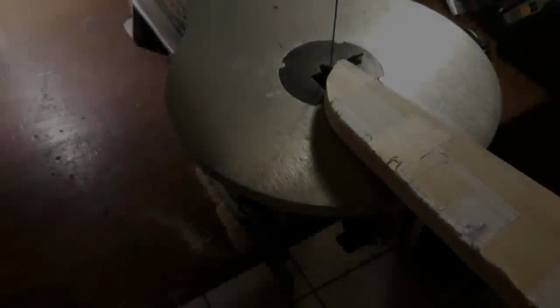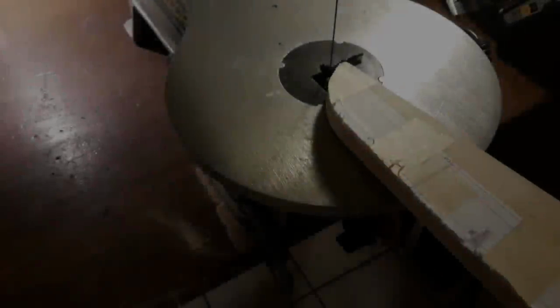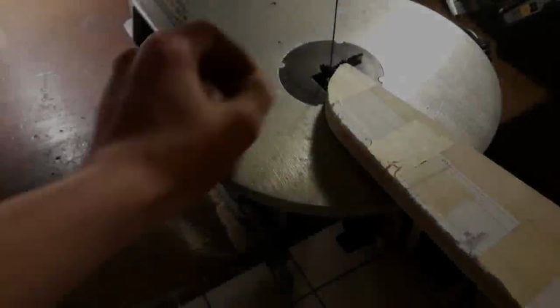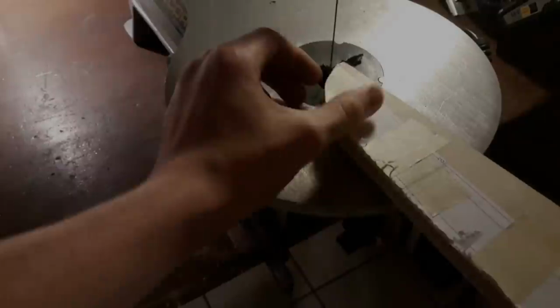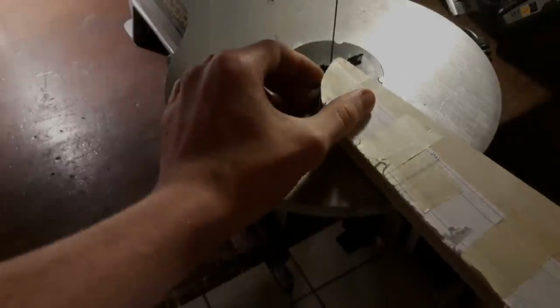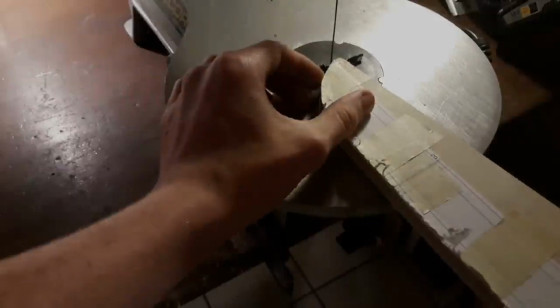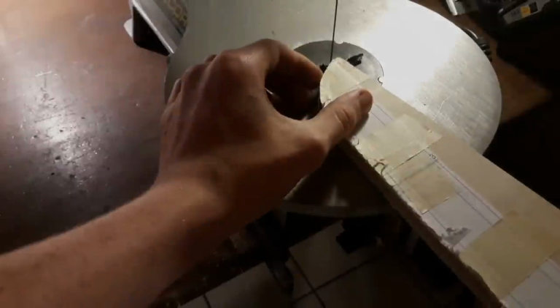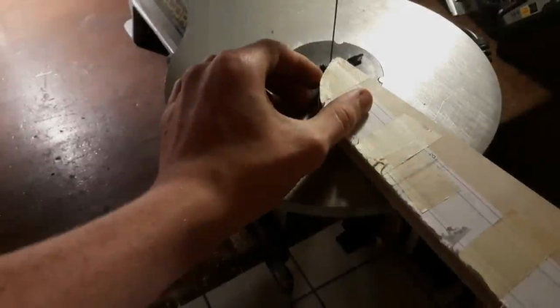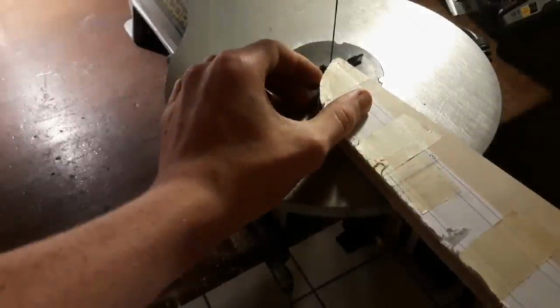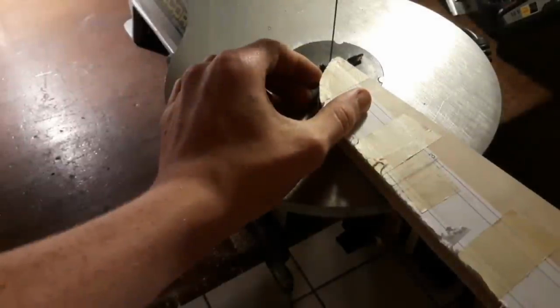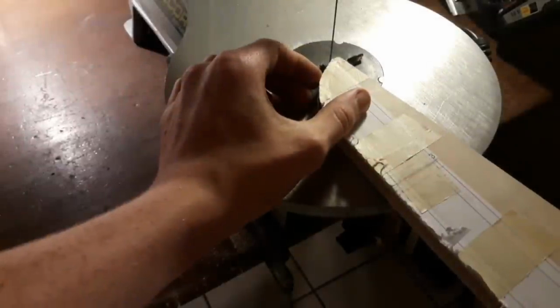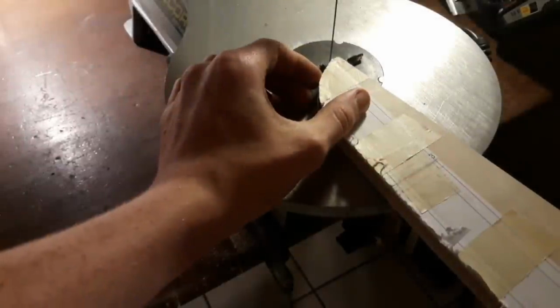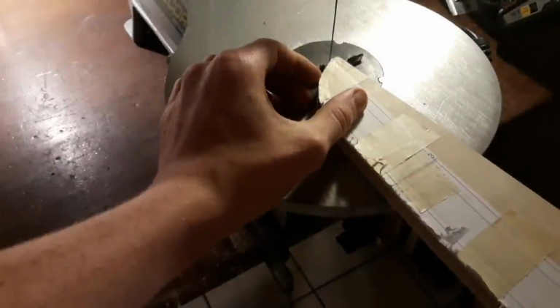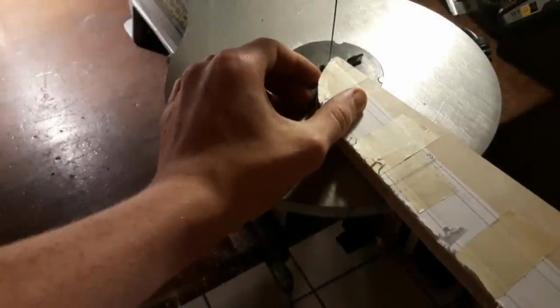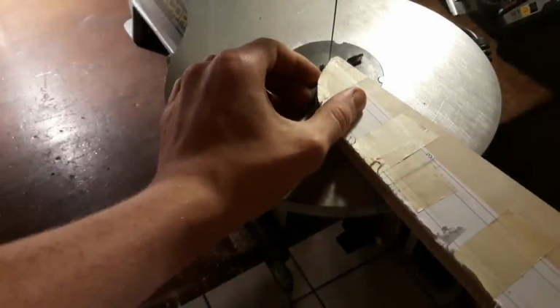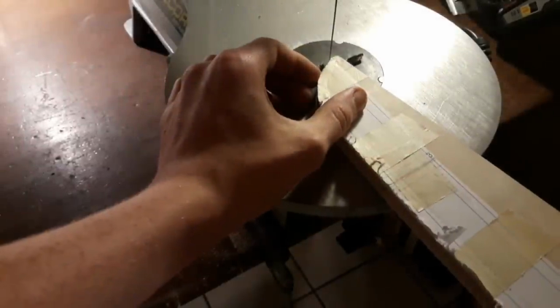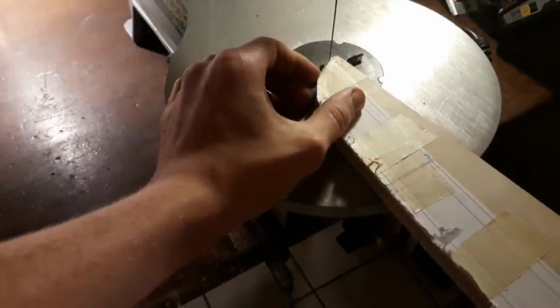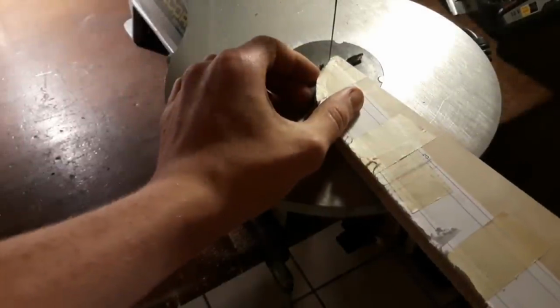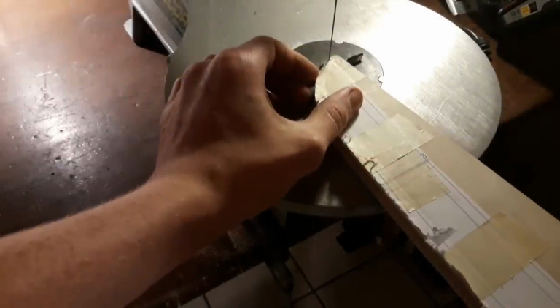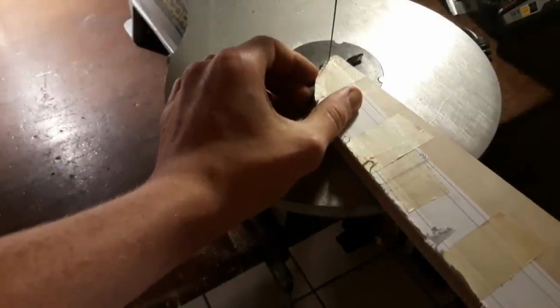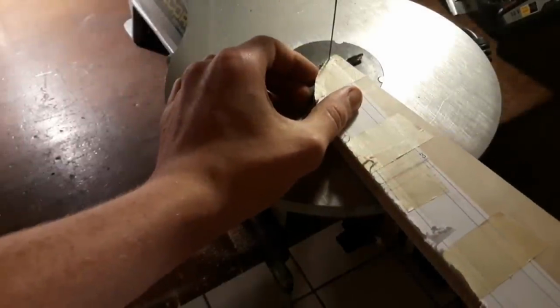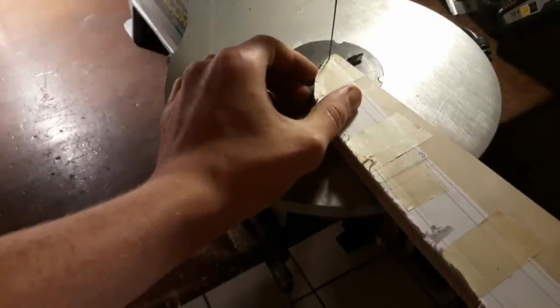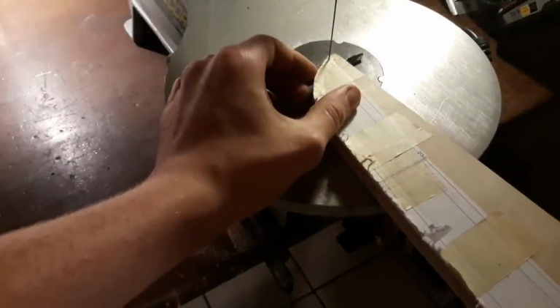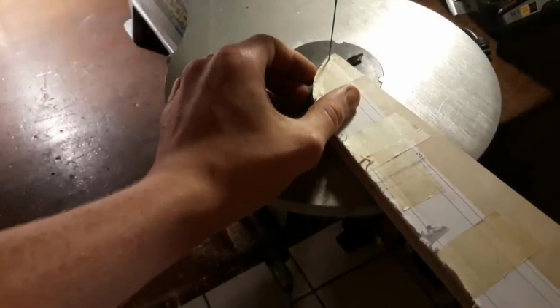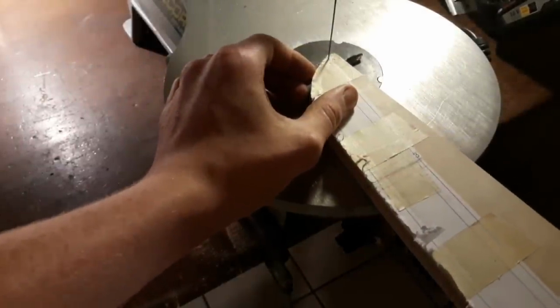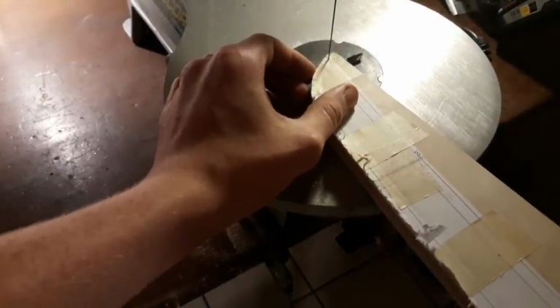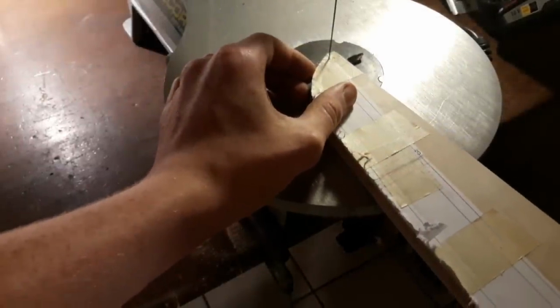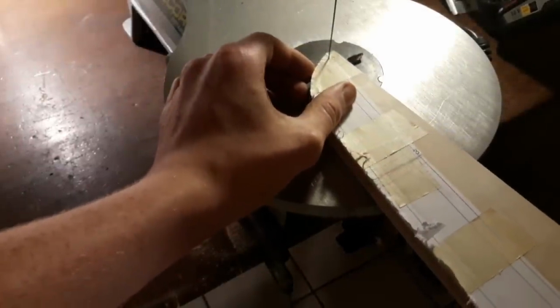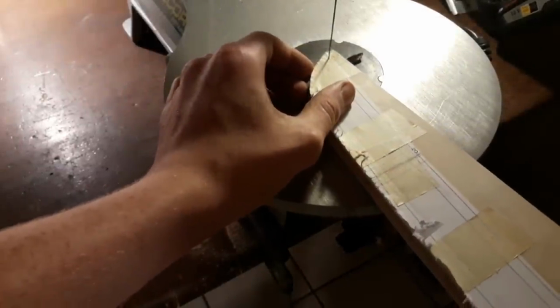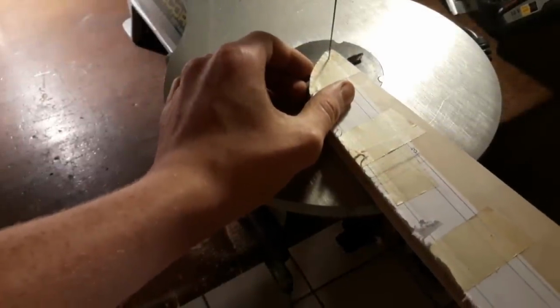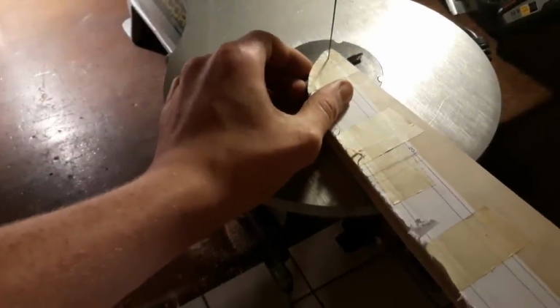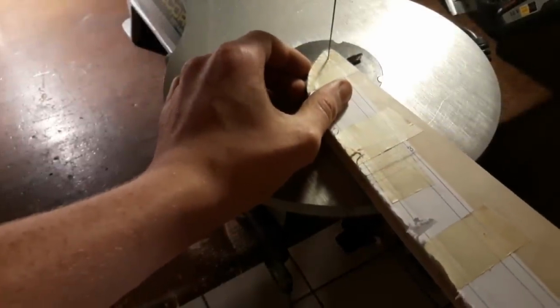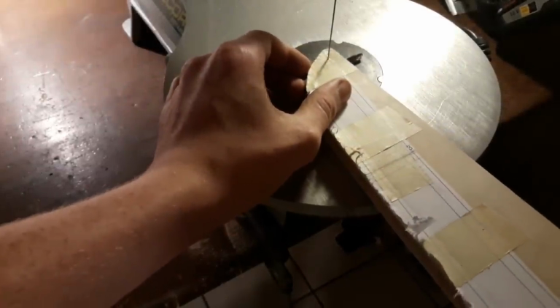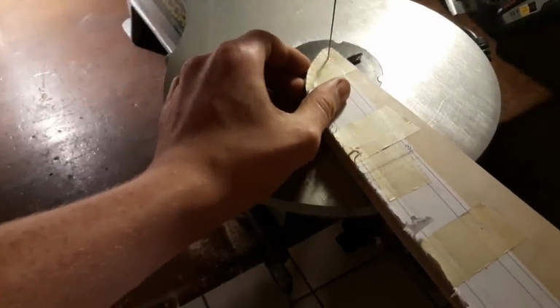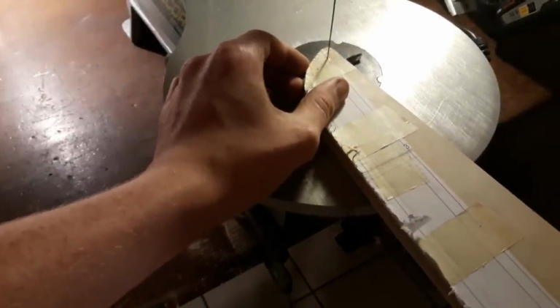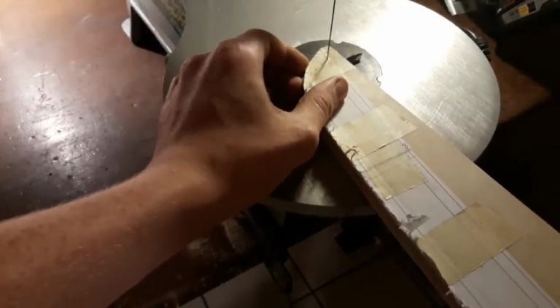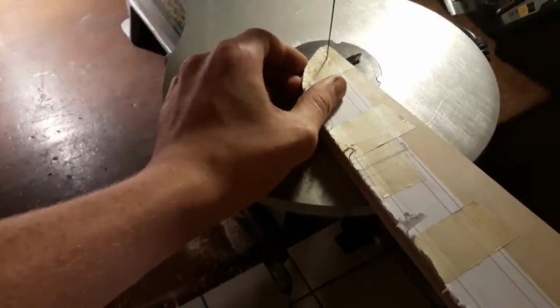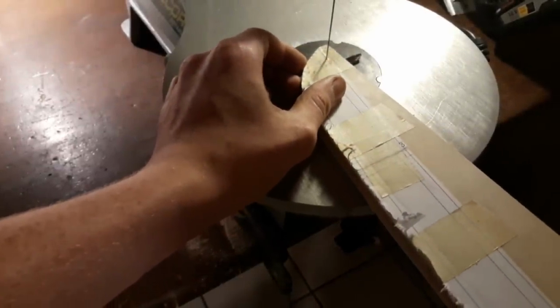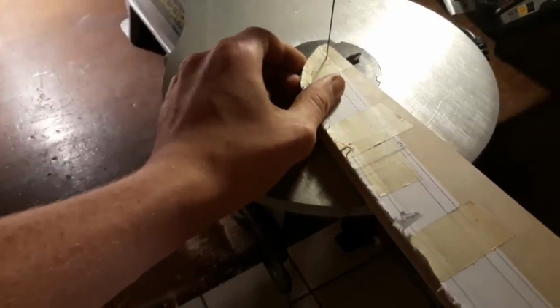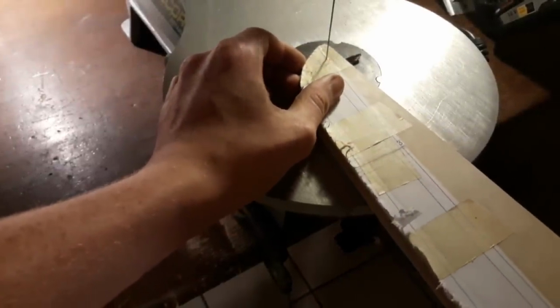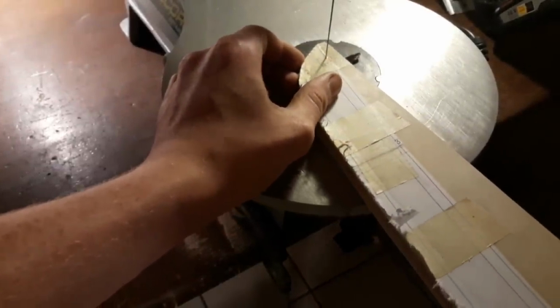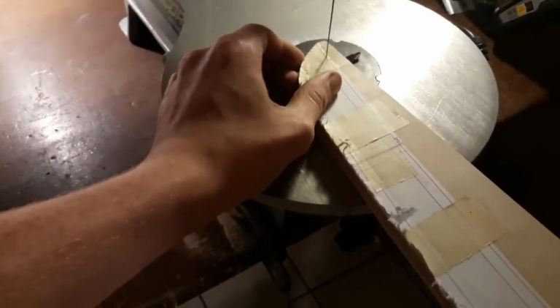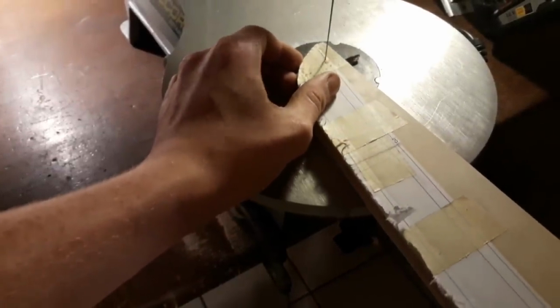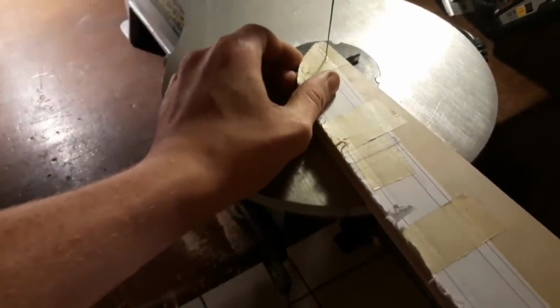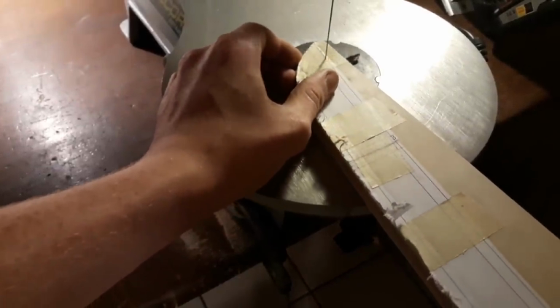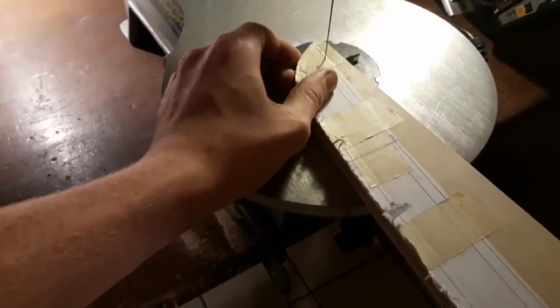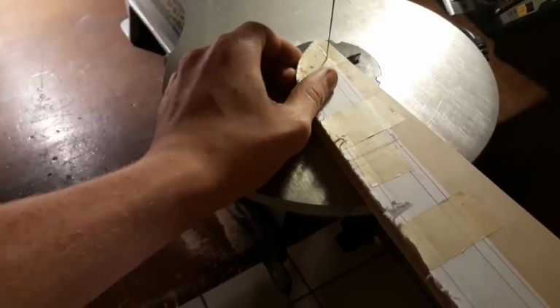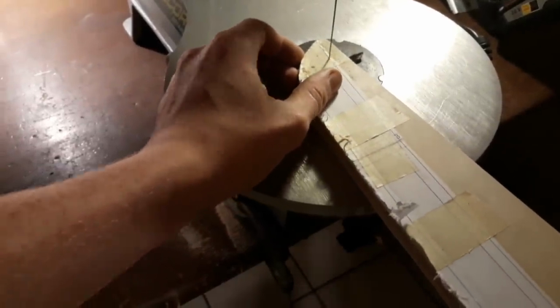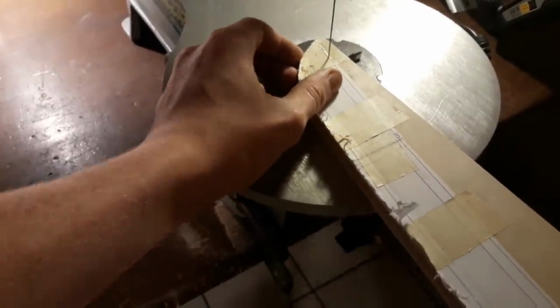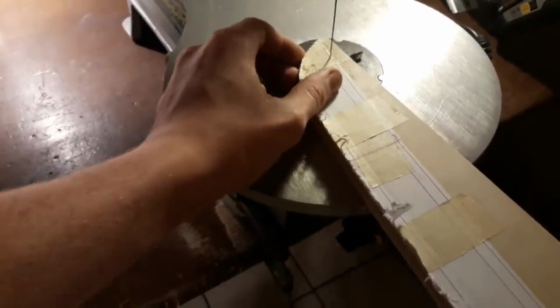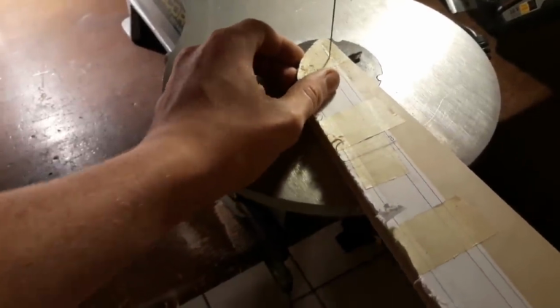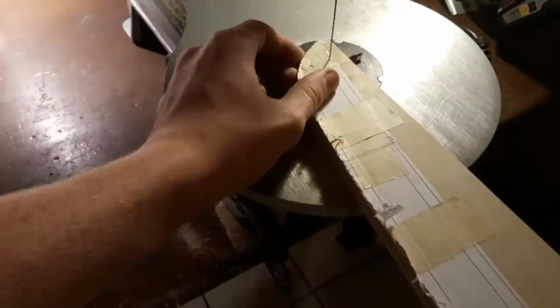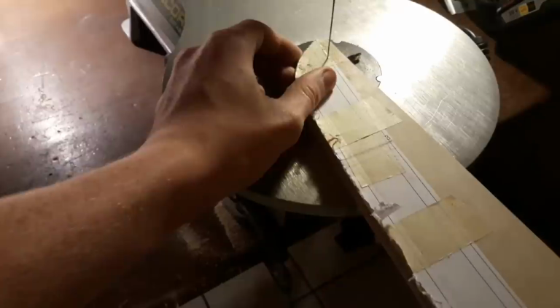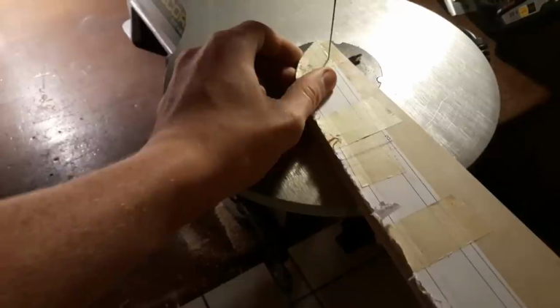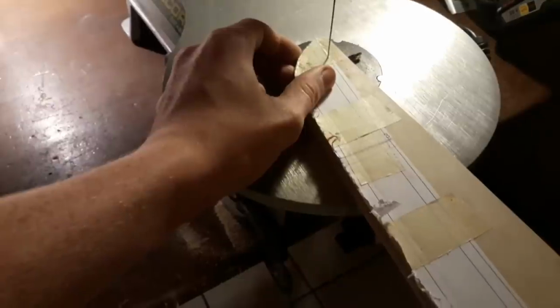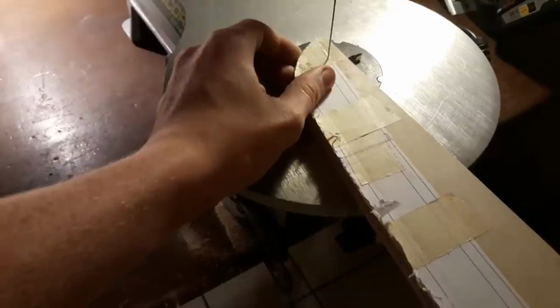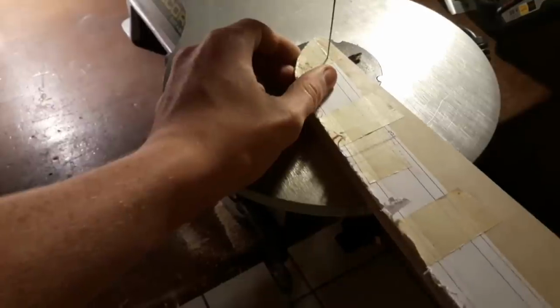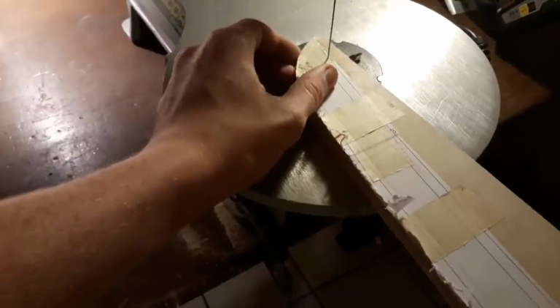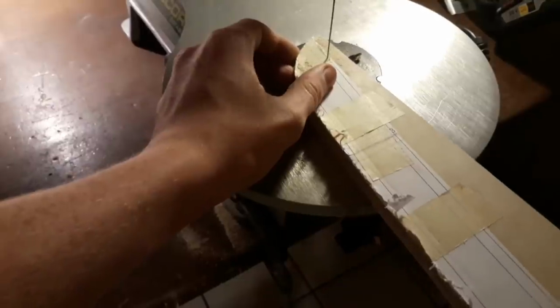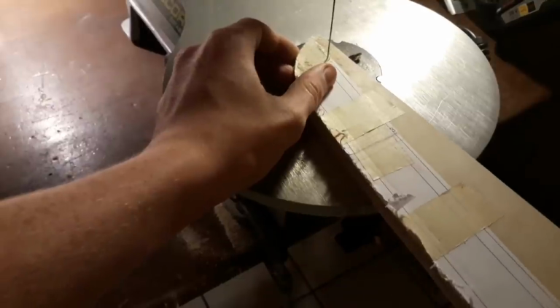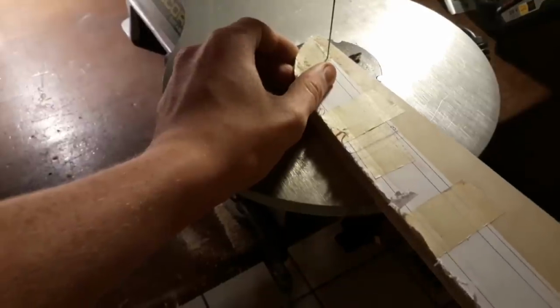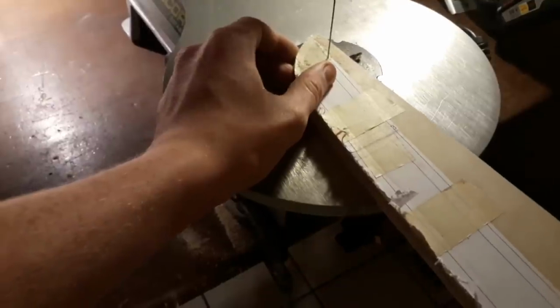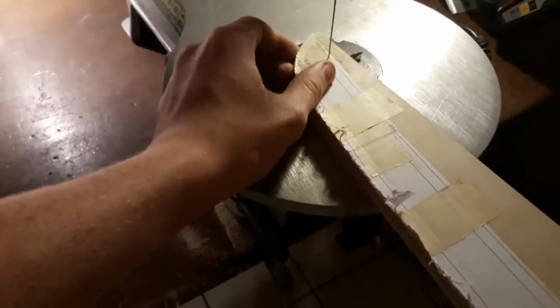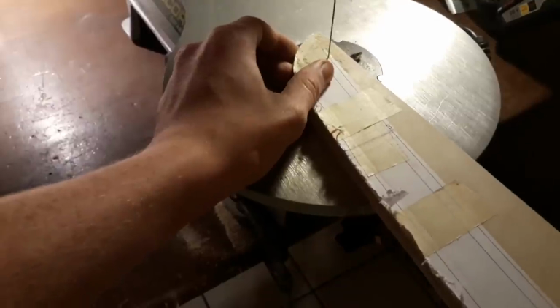The next step will be to cut out the templates. I am using a scroll saw by the way.